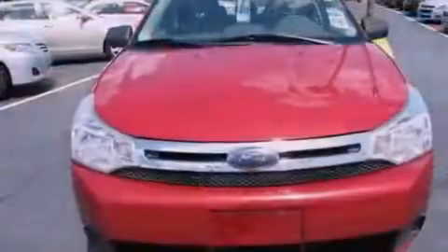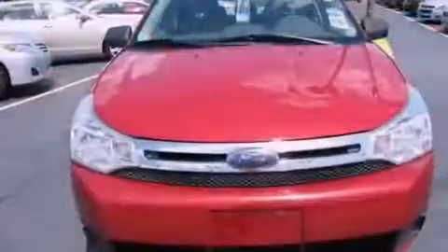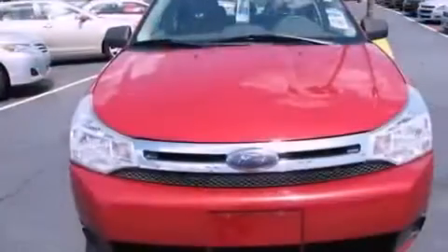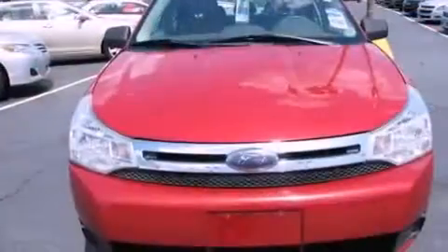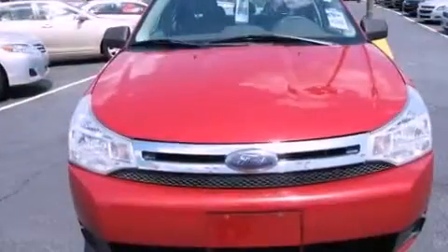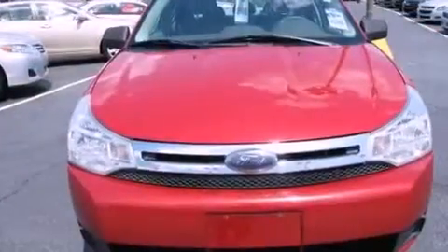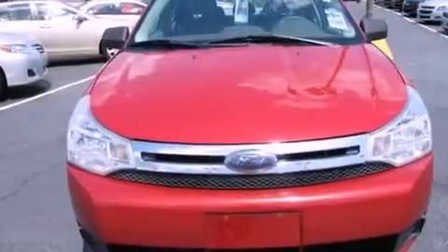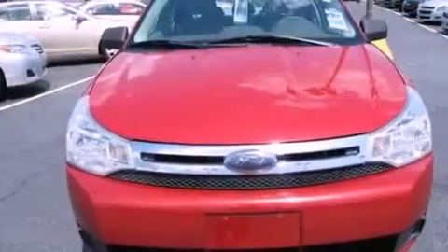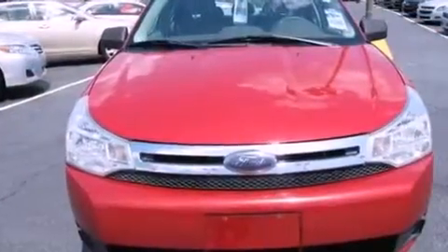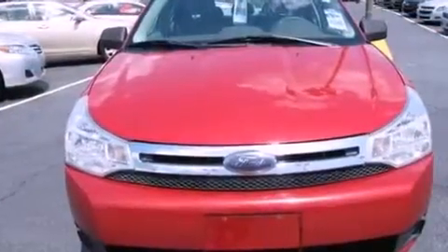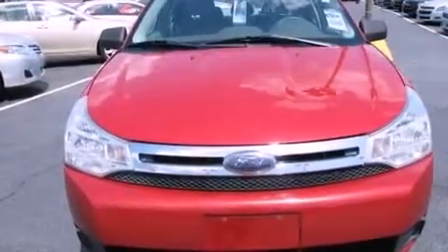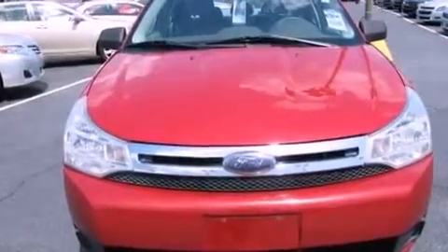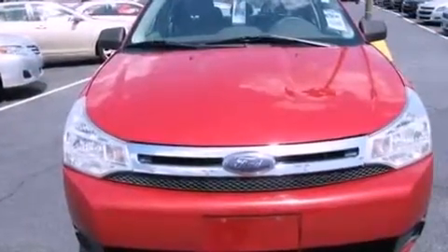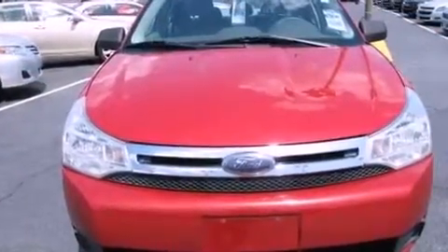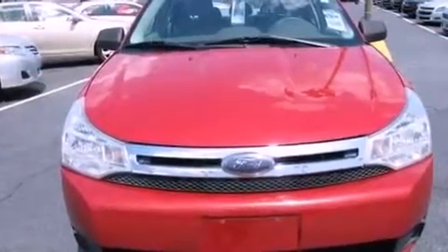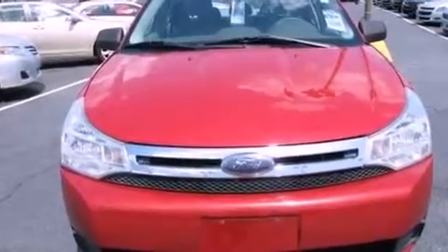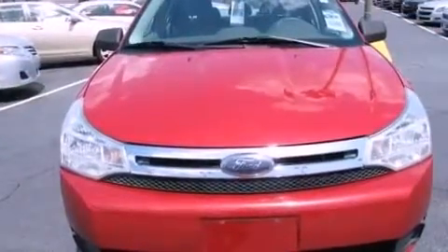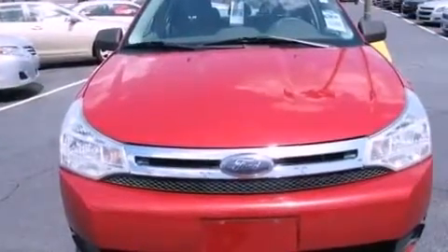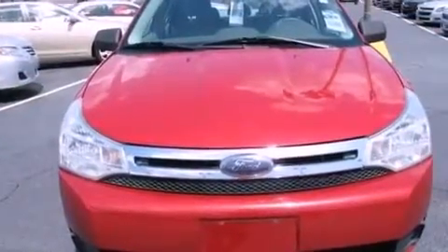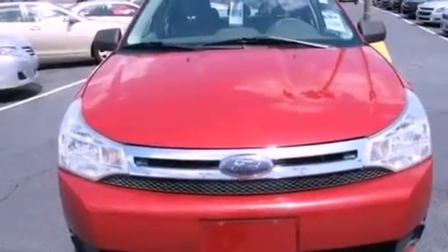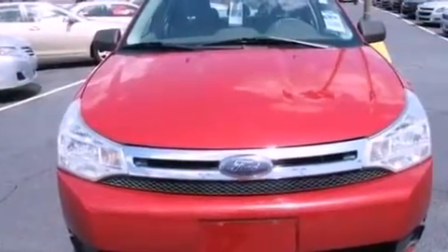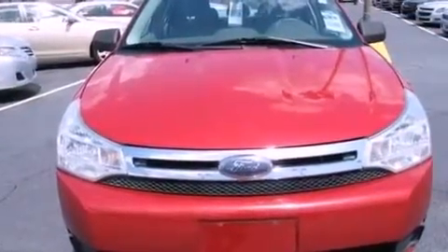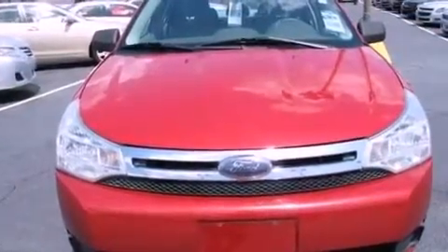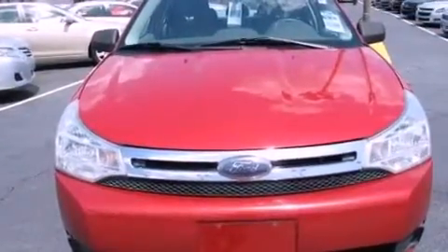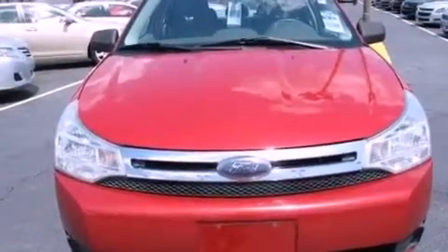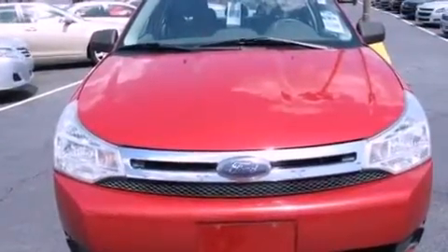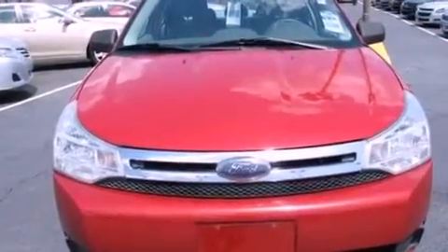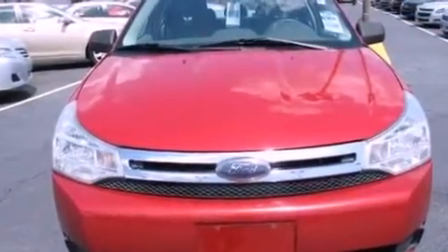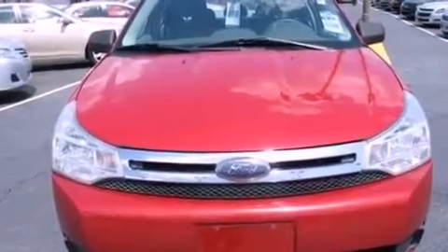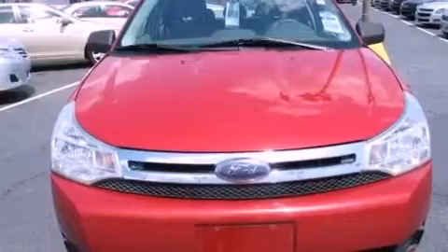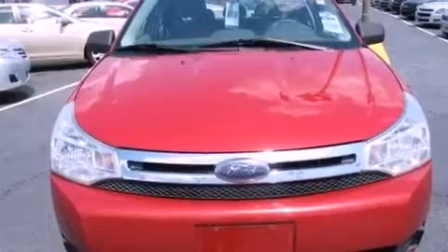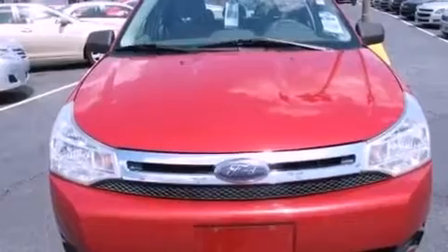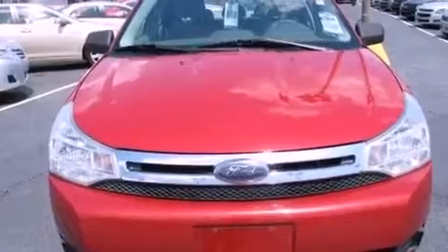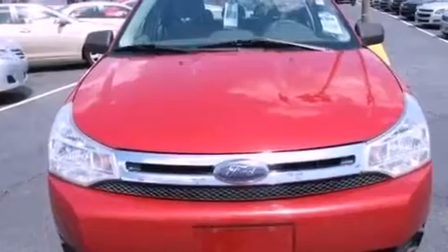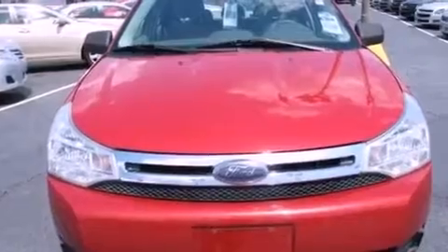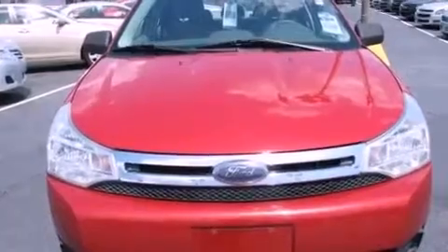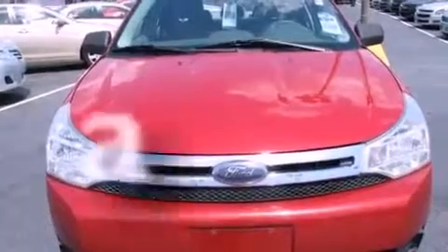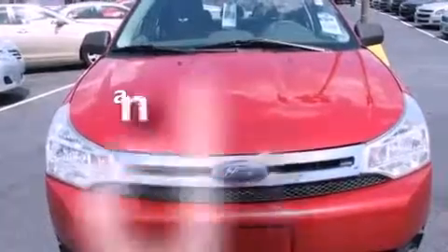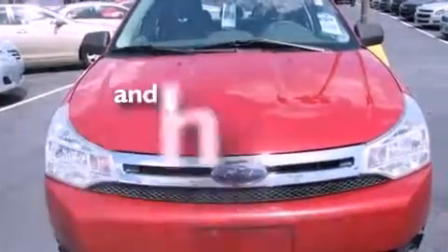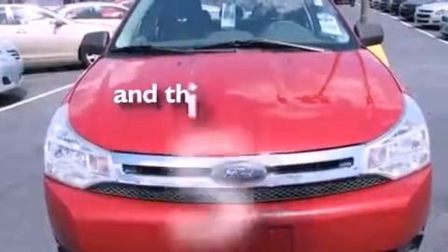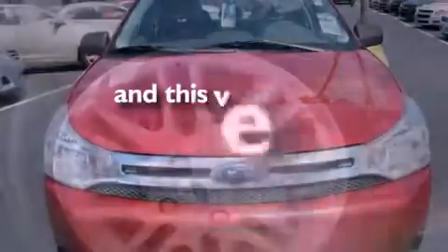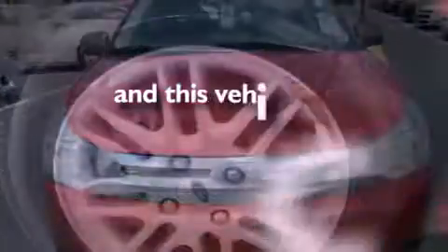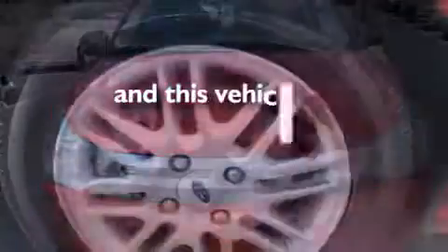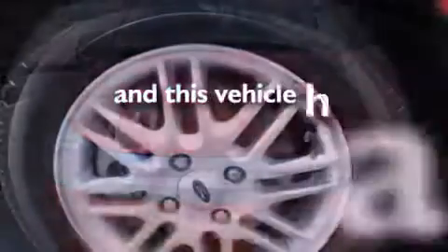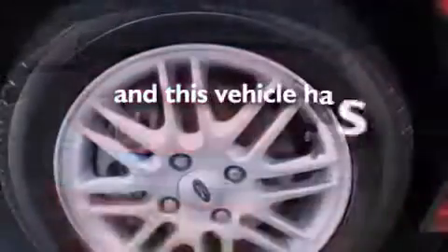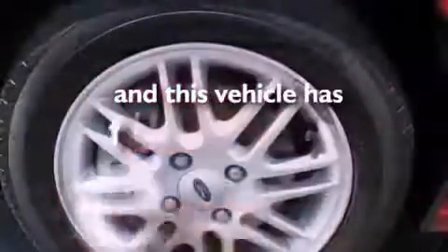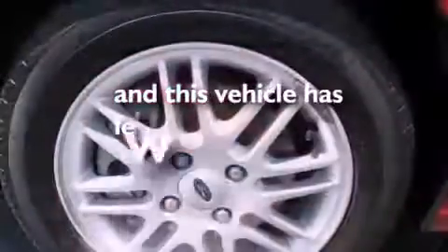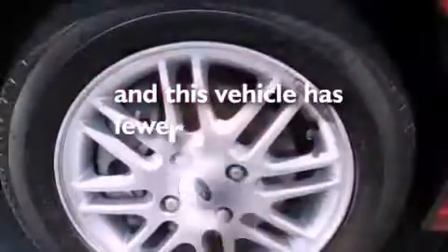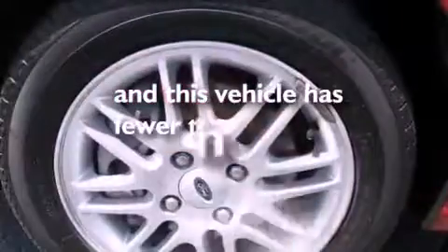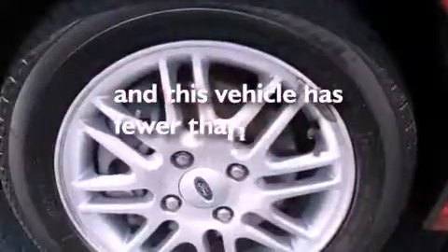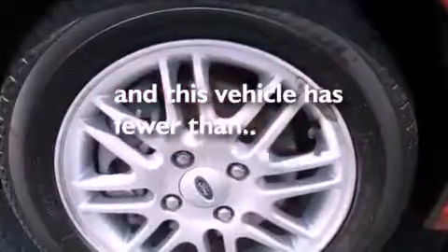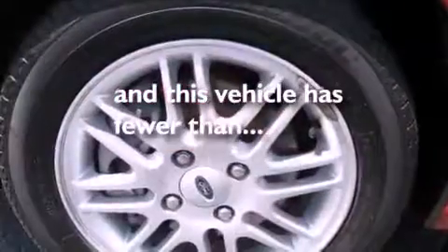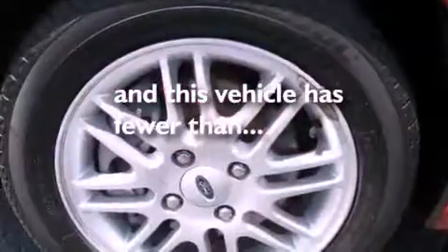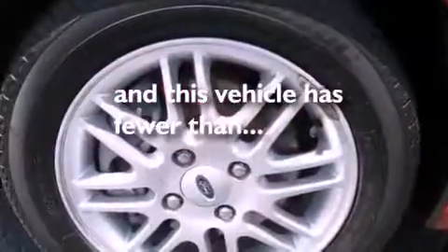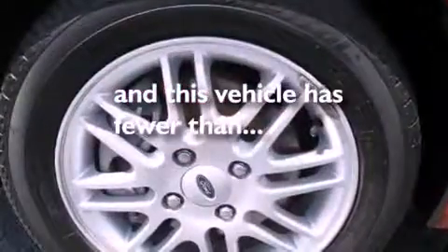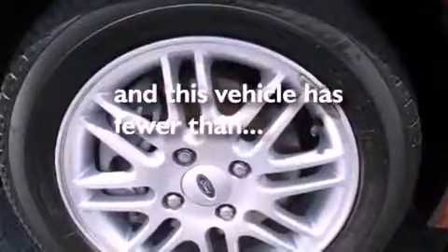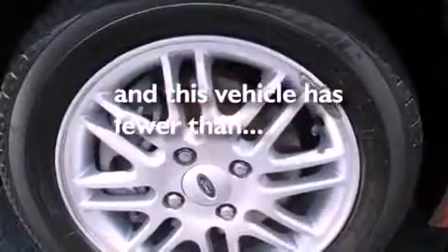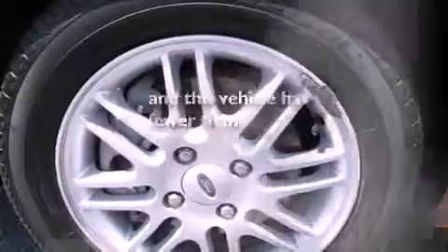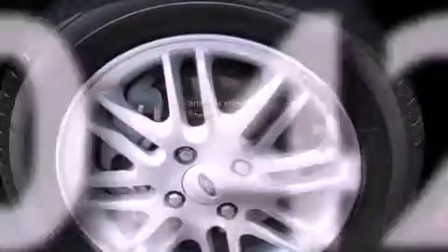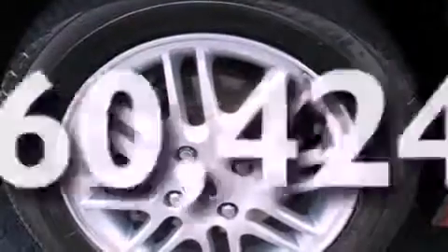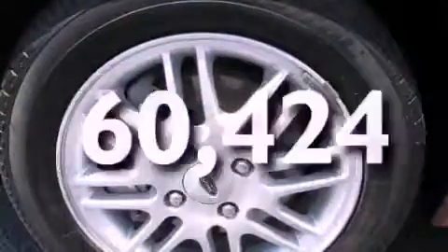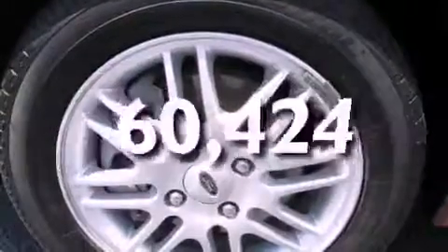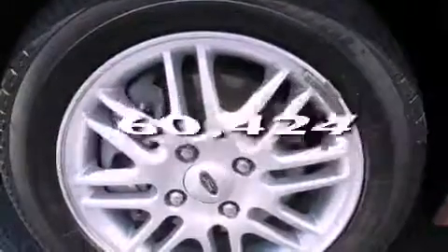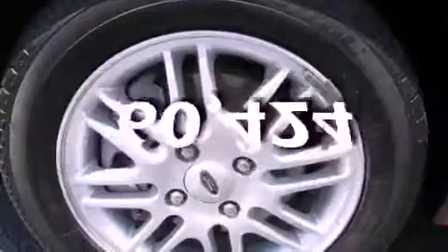Additional features include a traction control system, solar tinted glass, and this vehicle has fewer than 61,000 miles on the odometer.